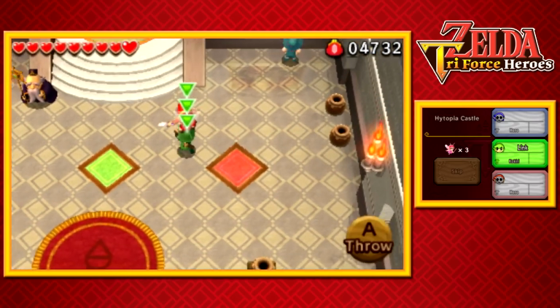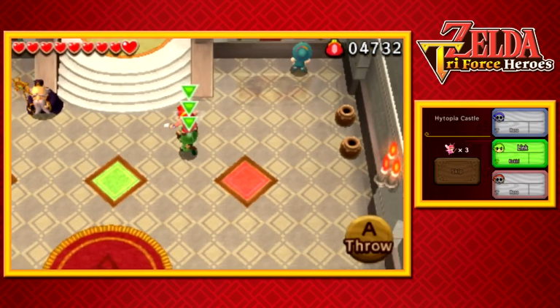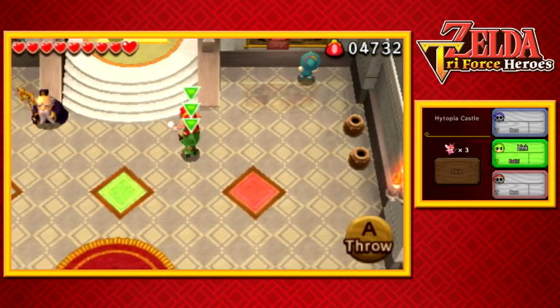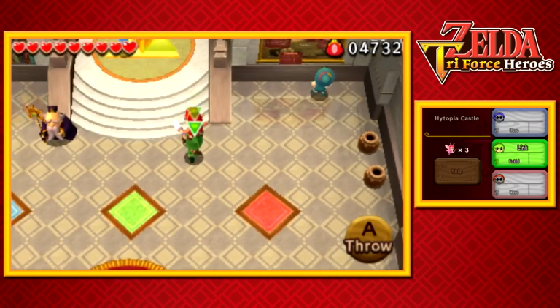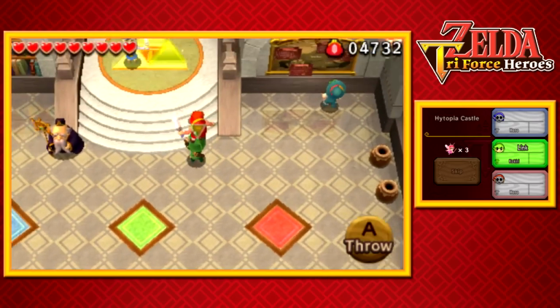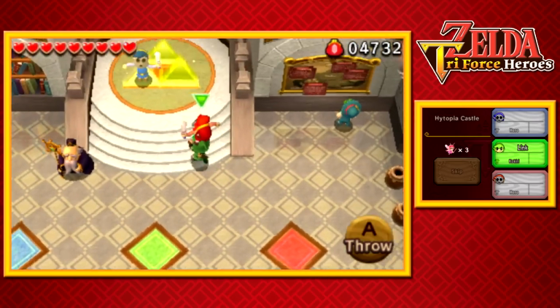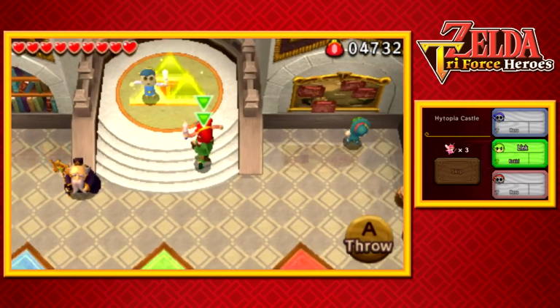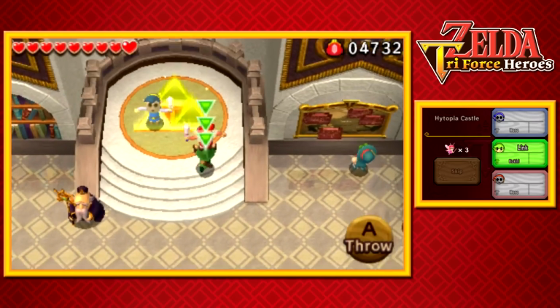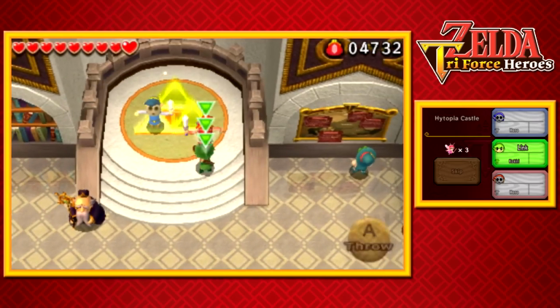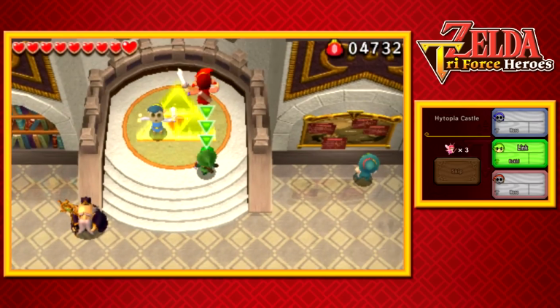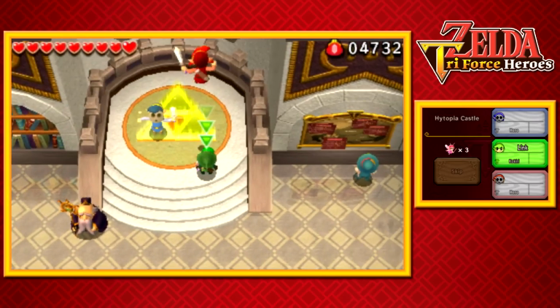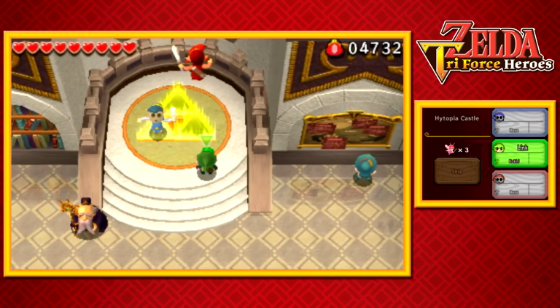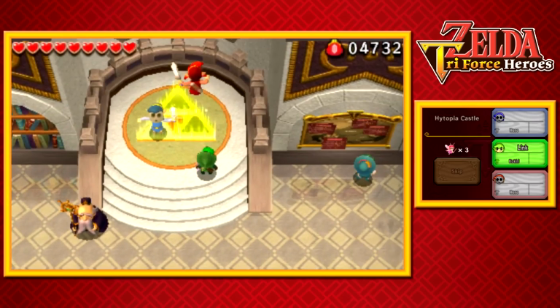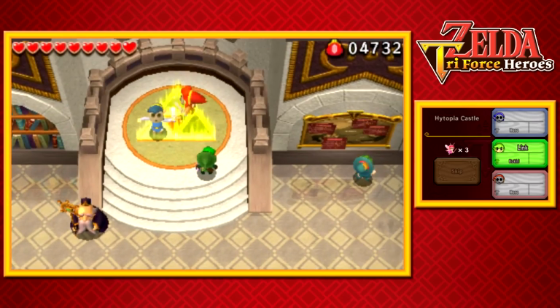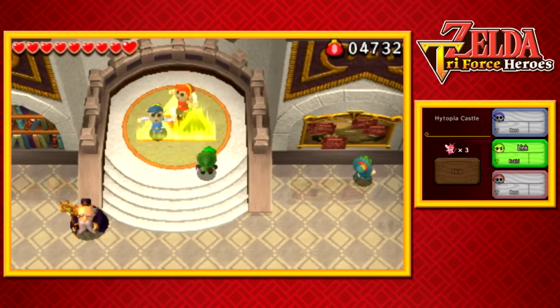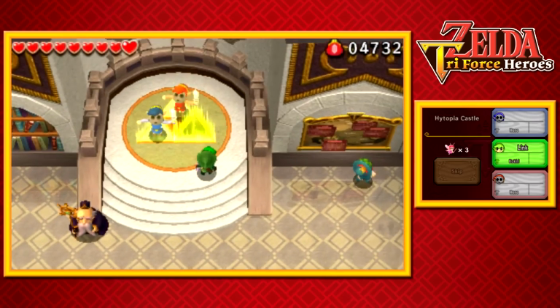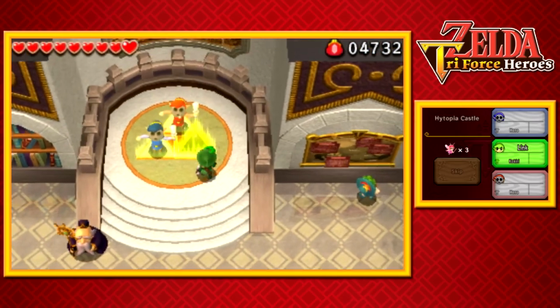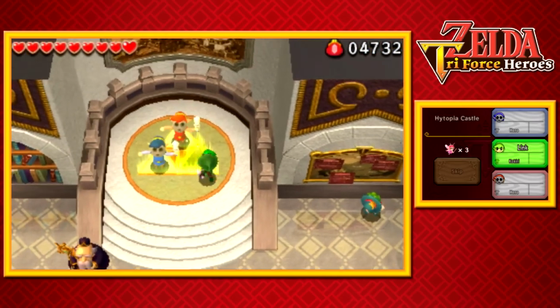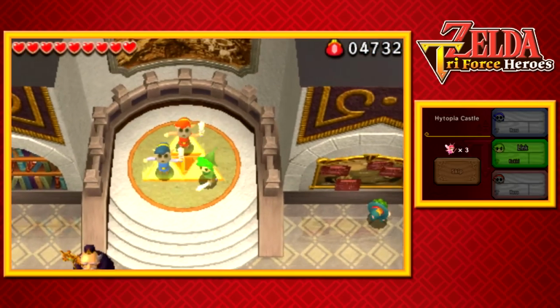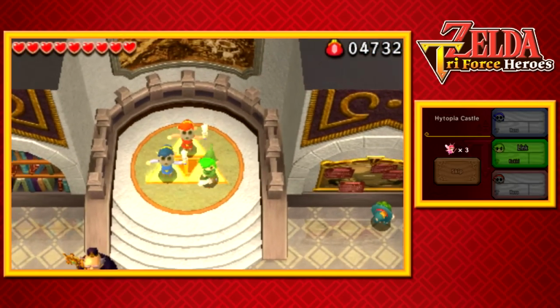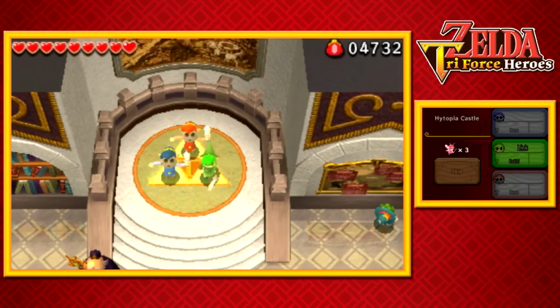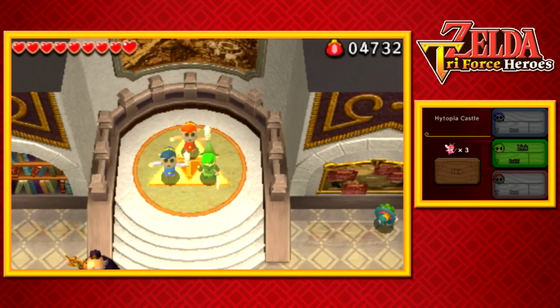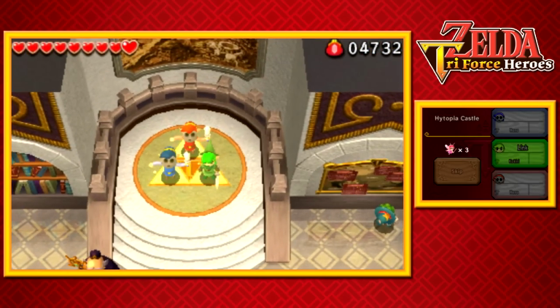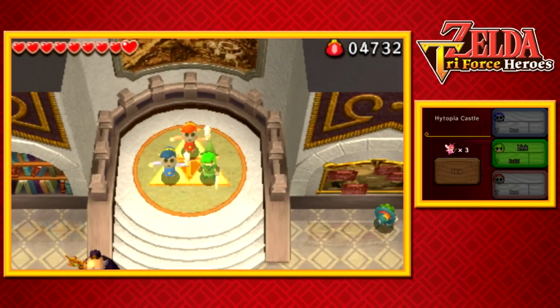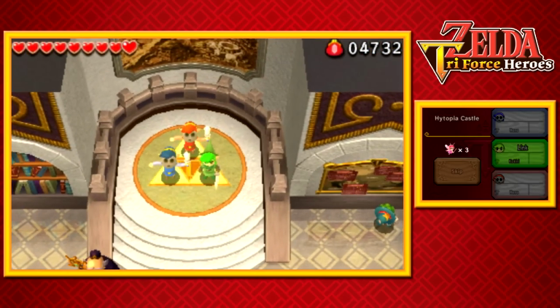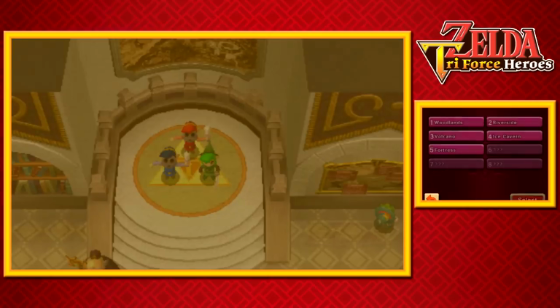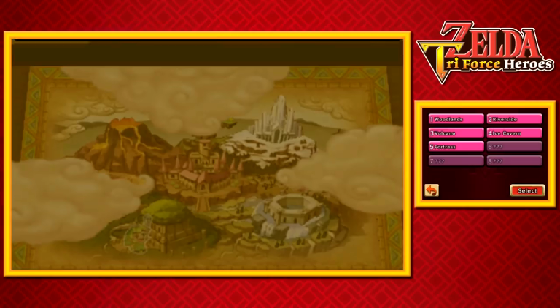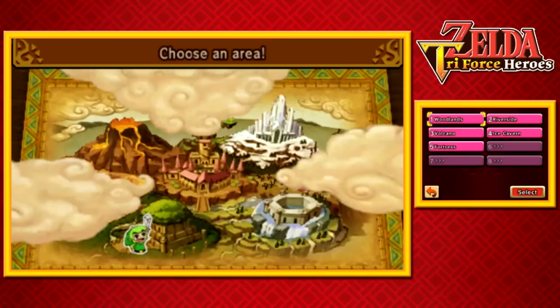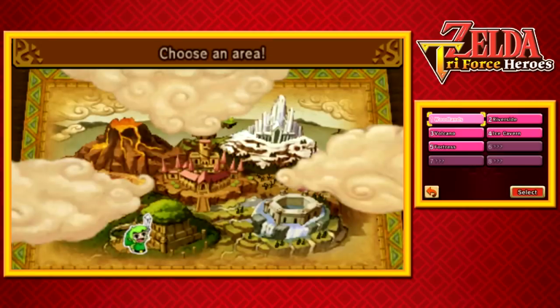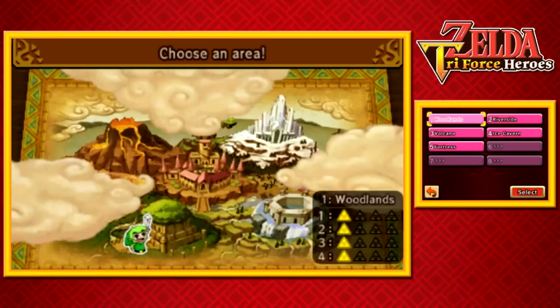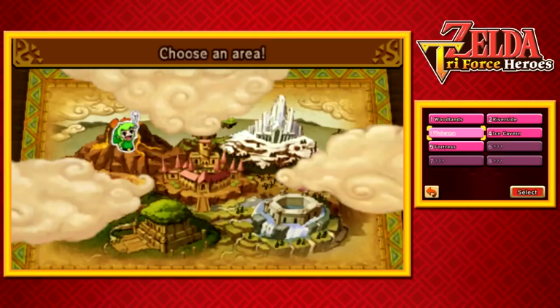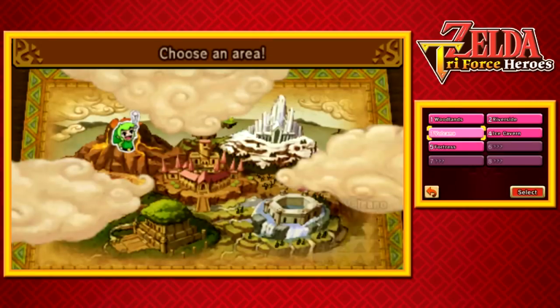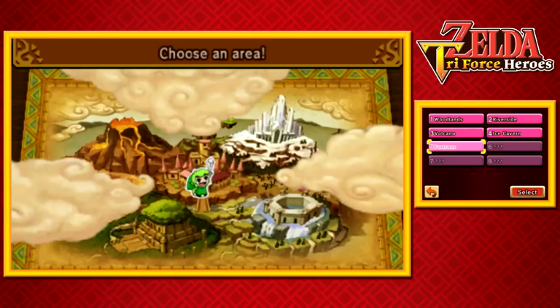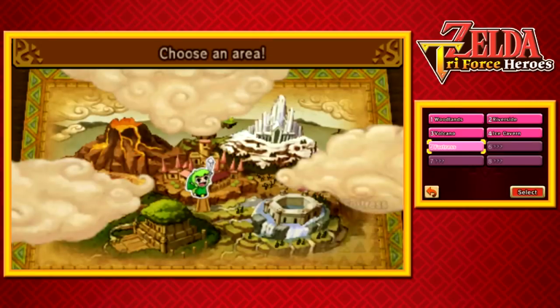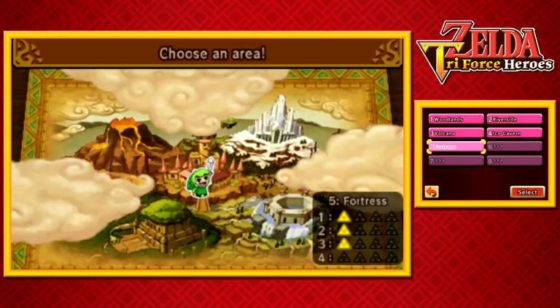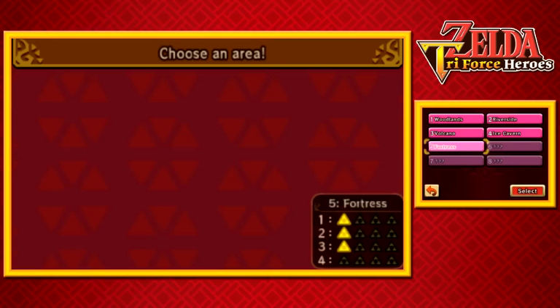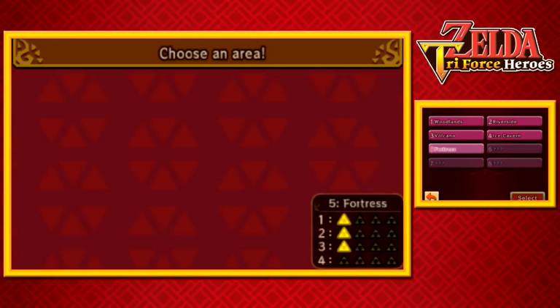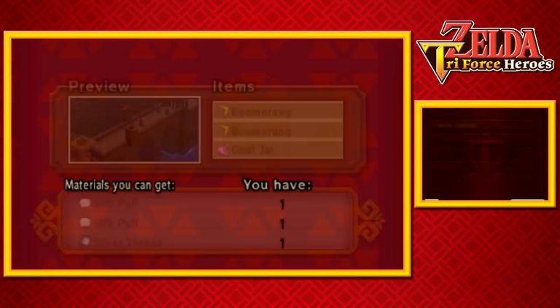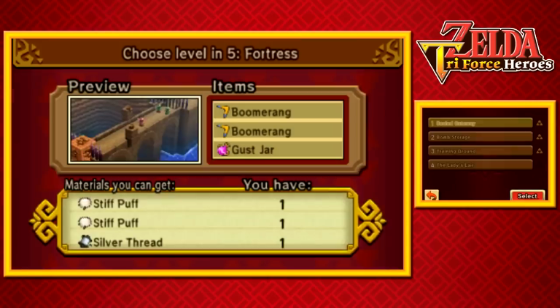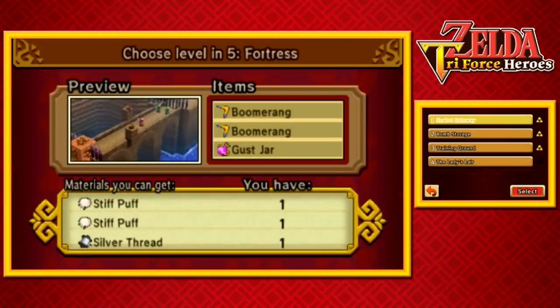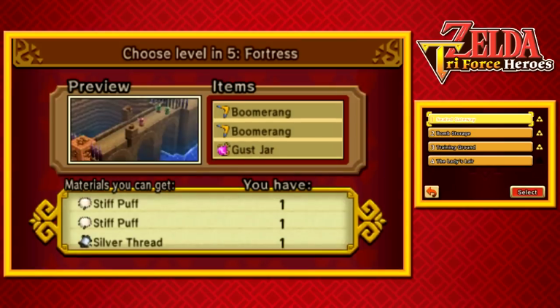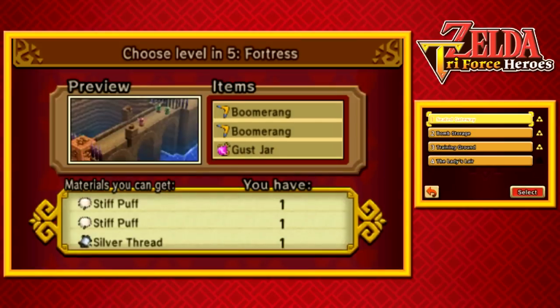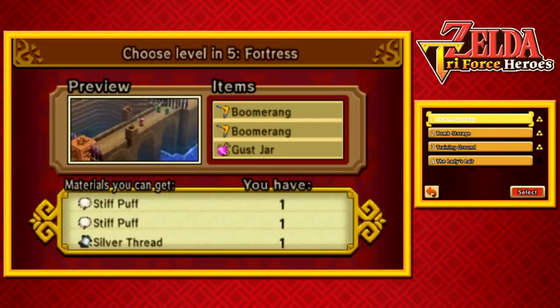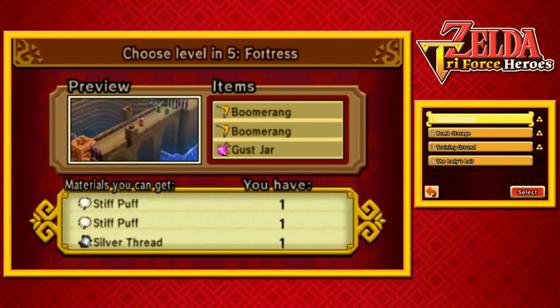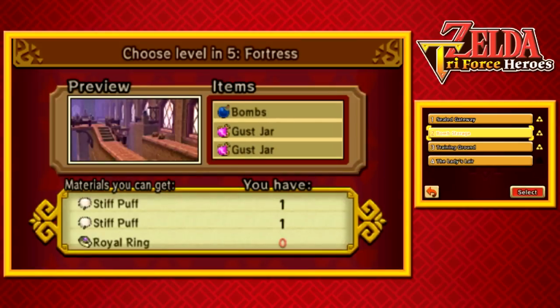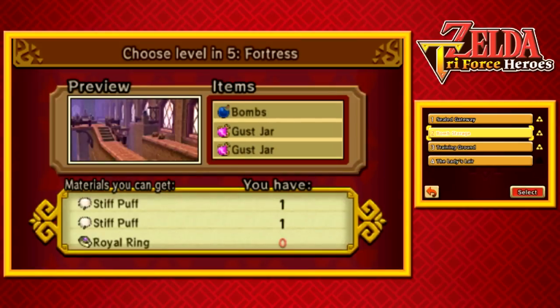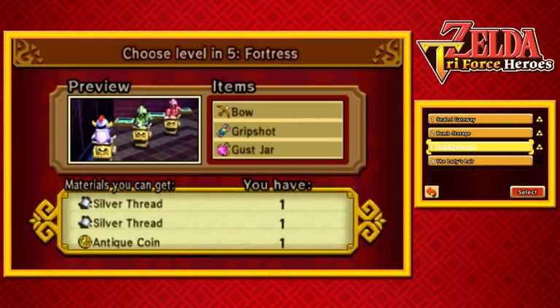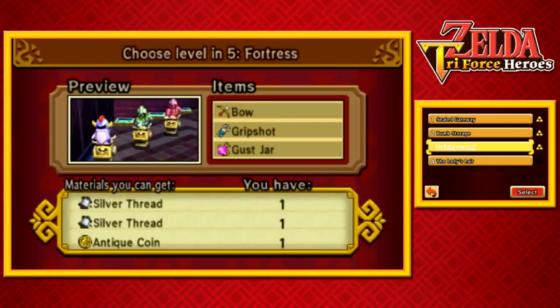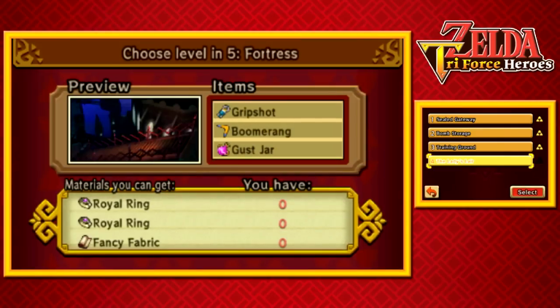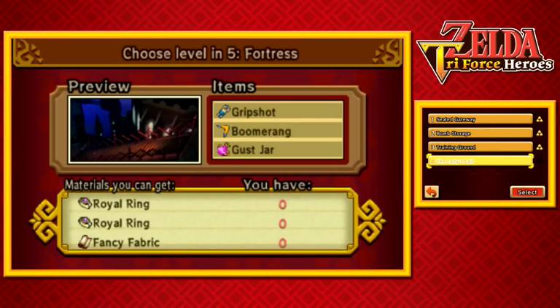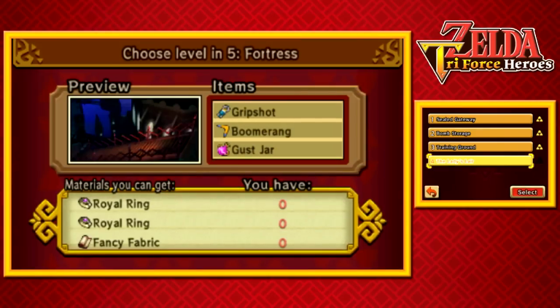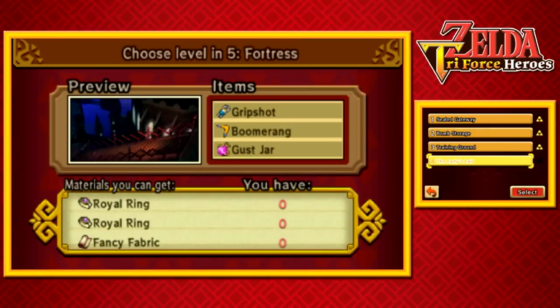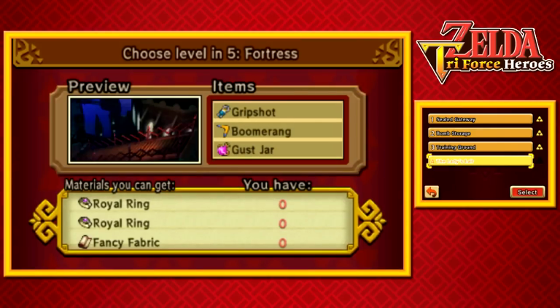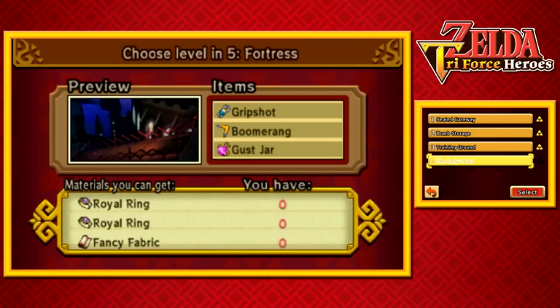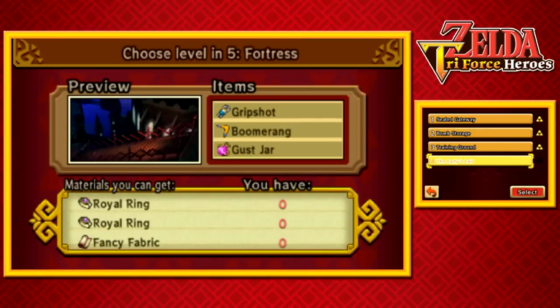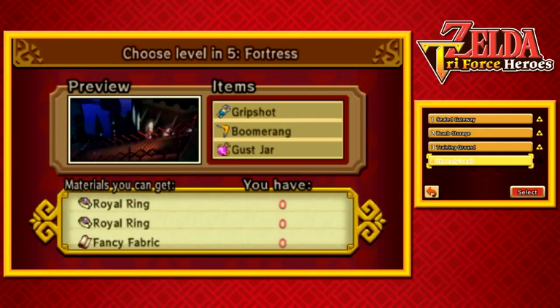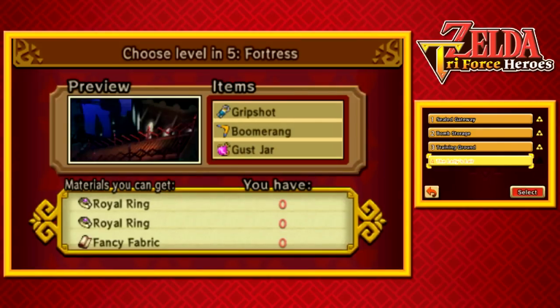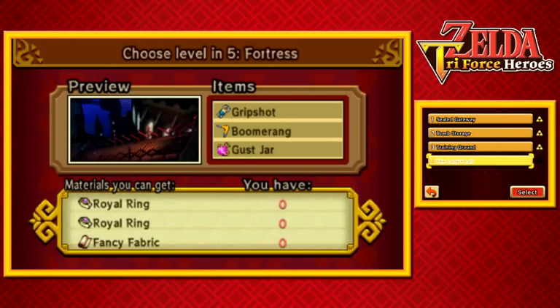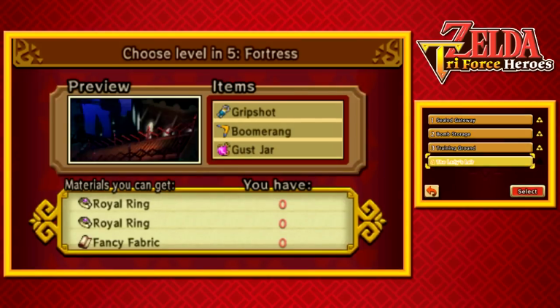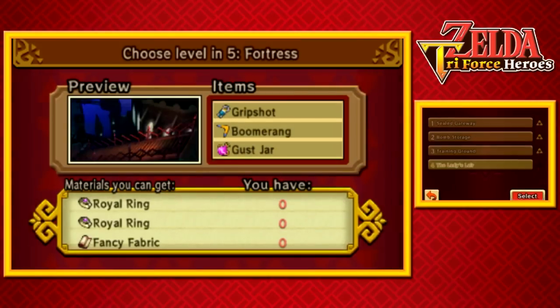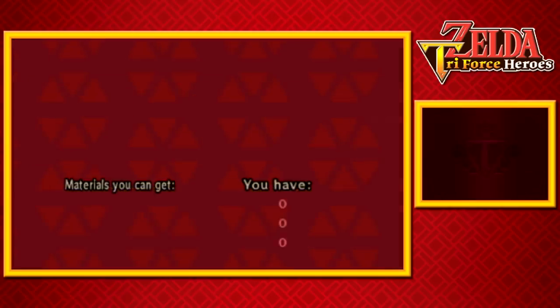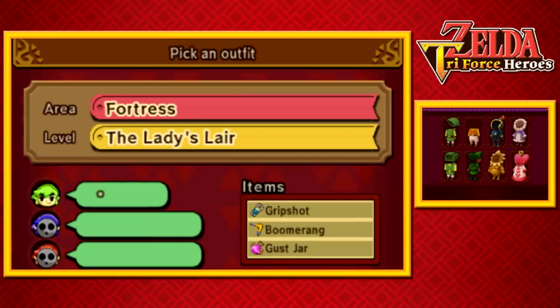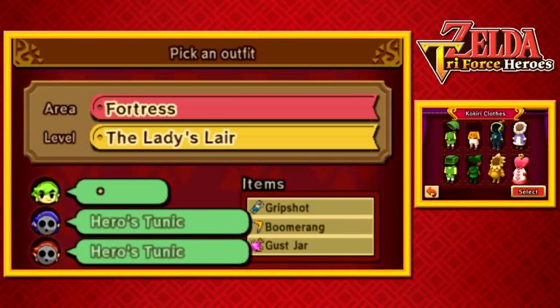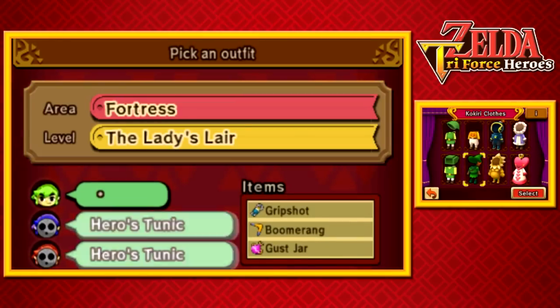Anyways, for now let's just get ready to go right back into the Drablands and take on the last section of the fortress — the Lady's Lair.